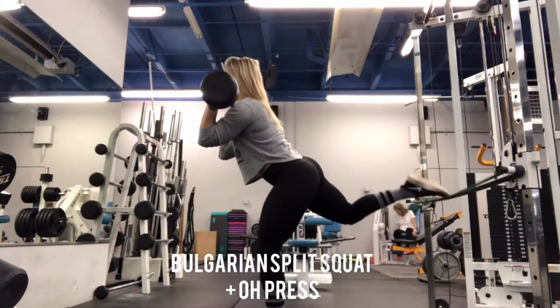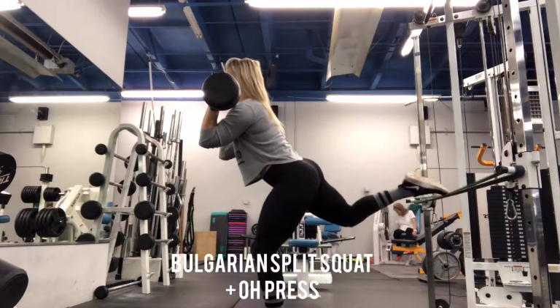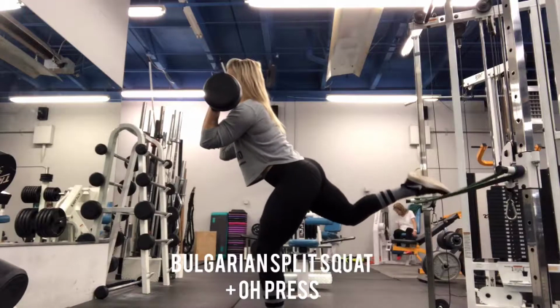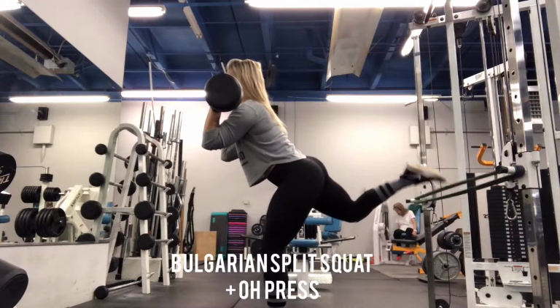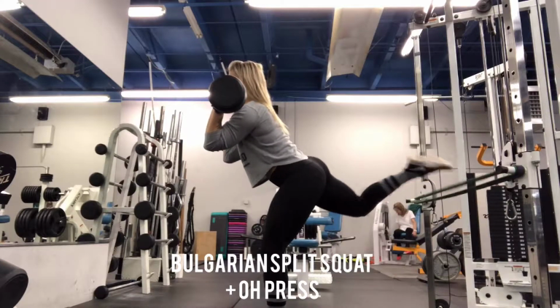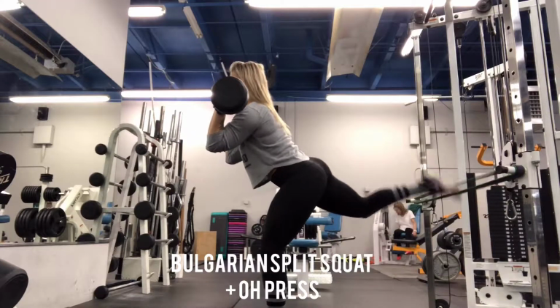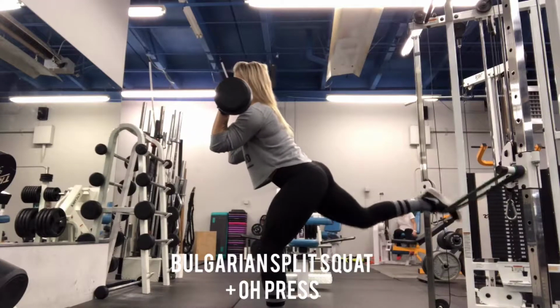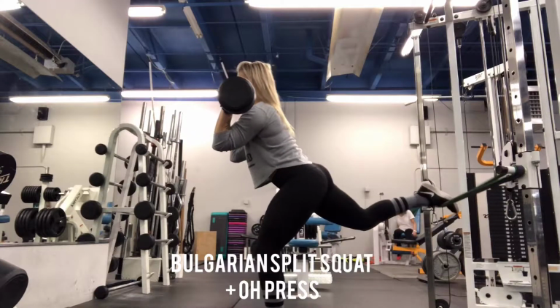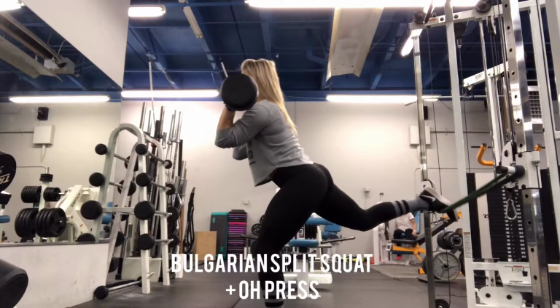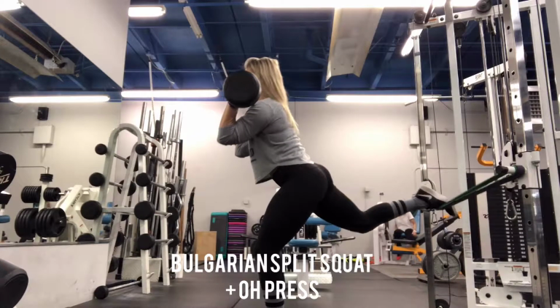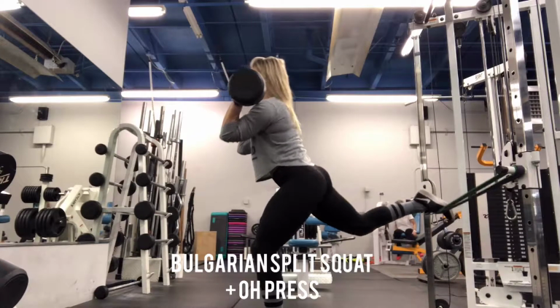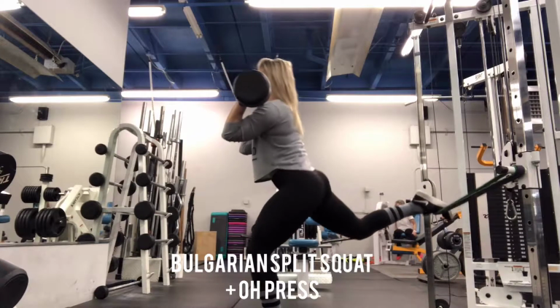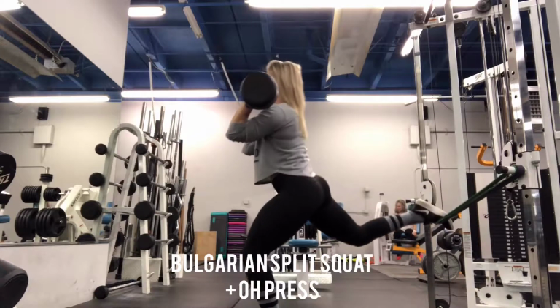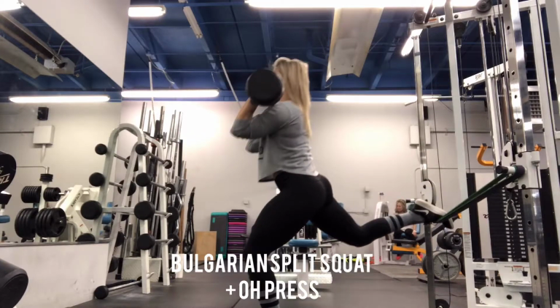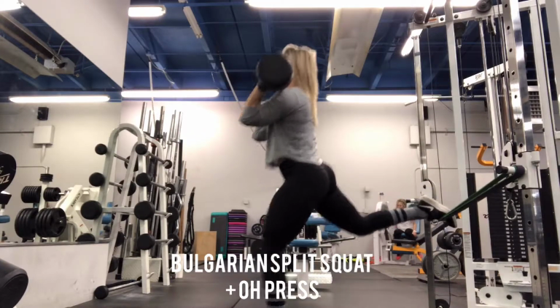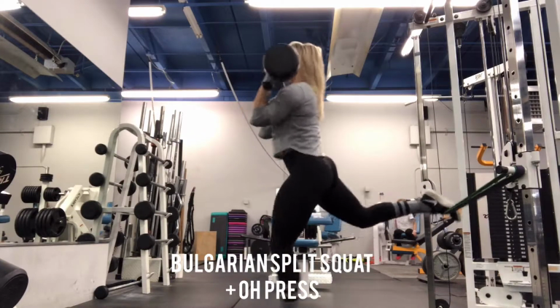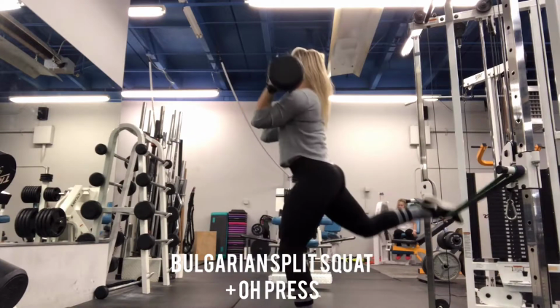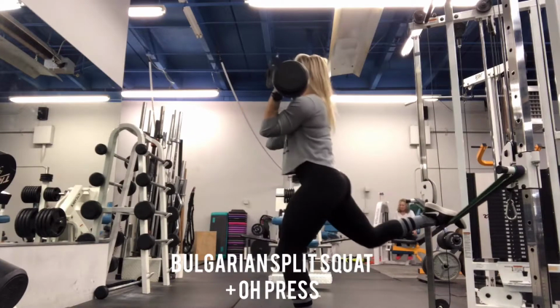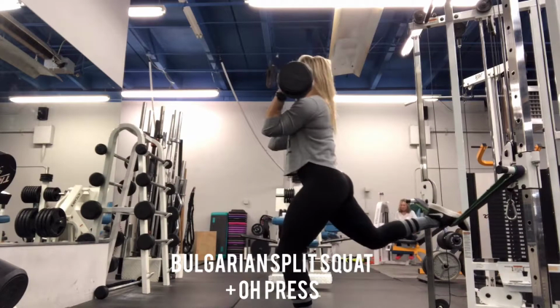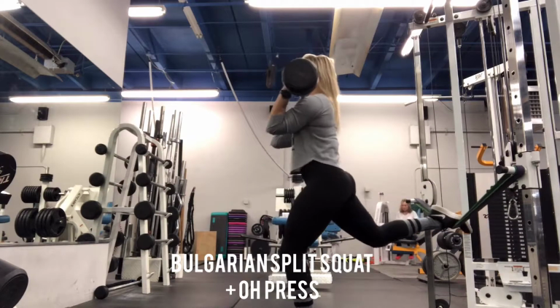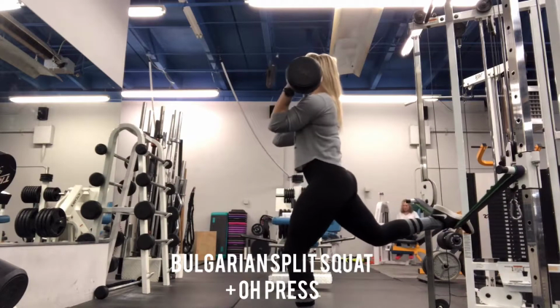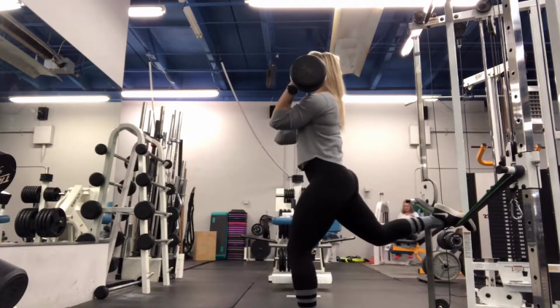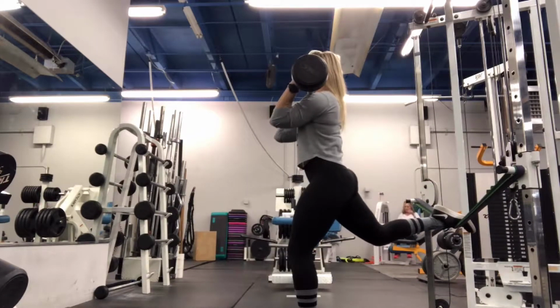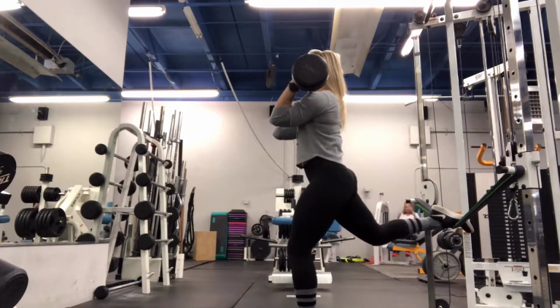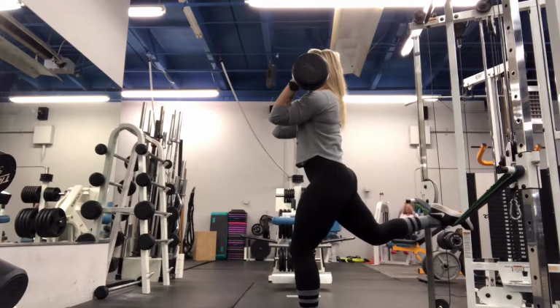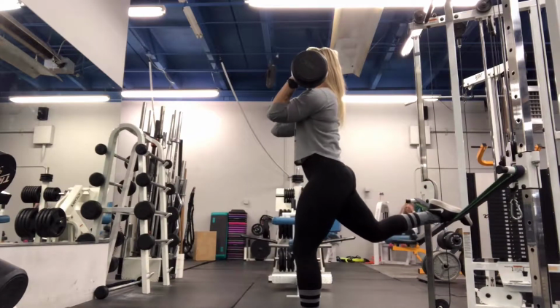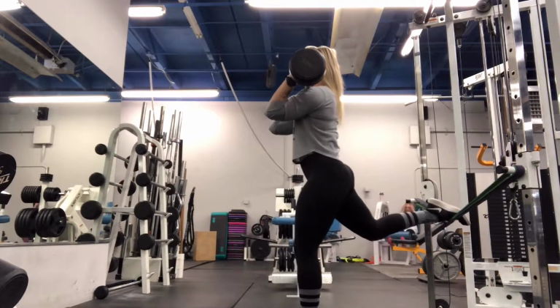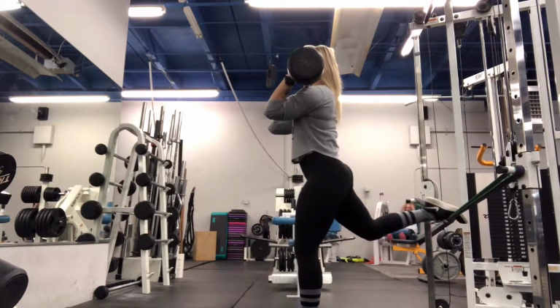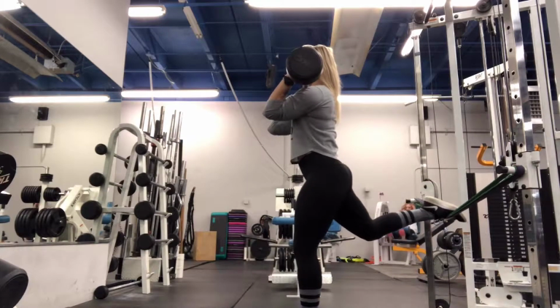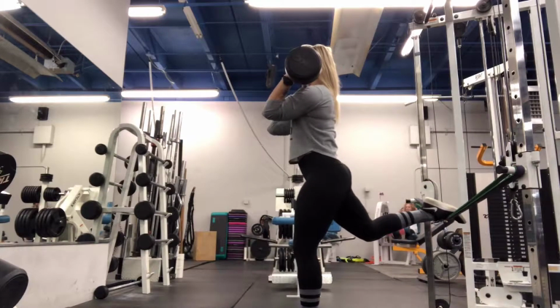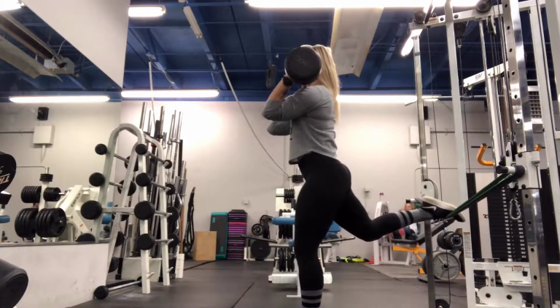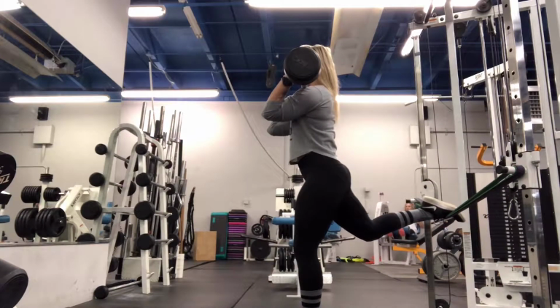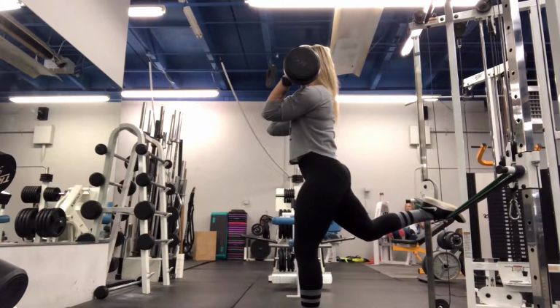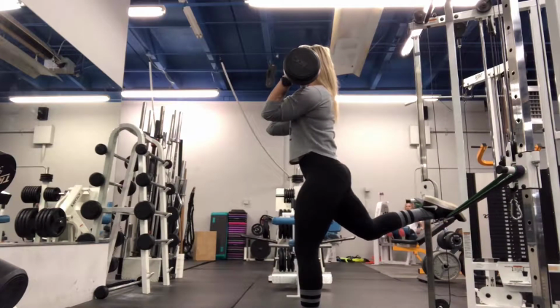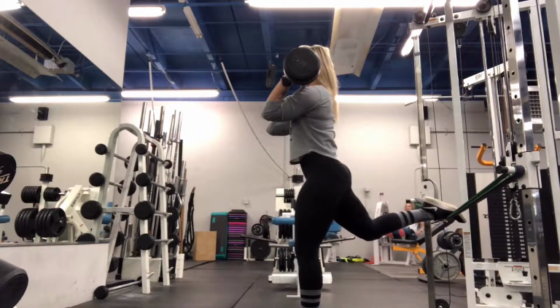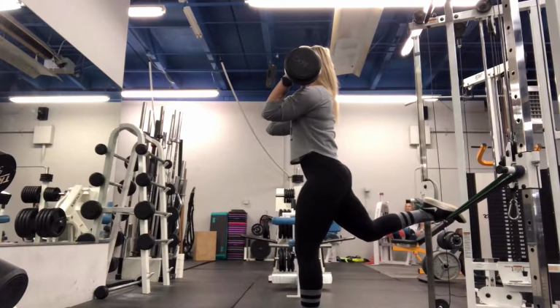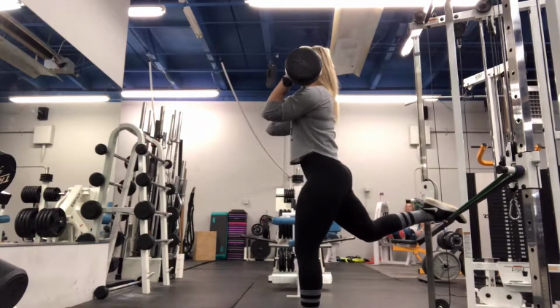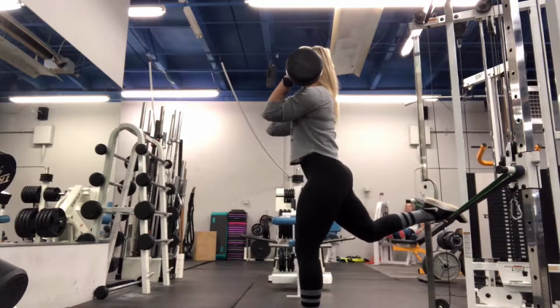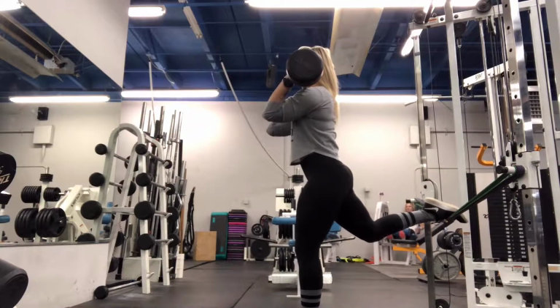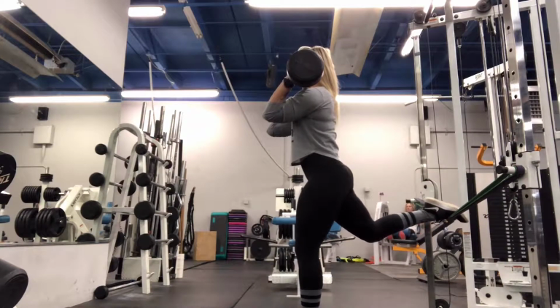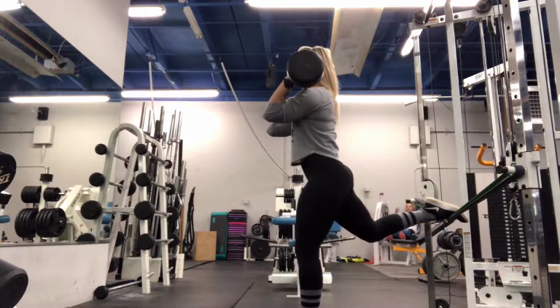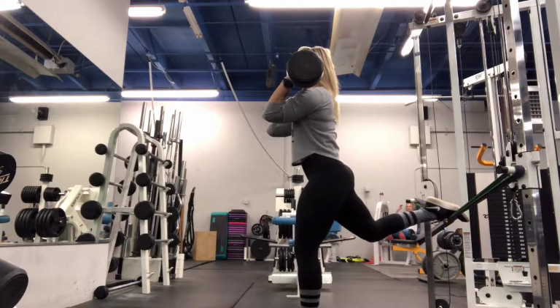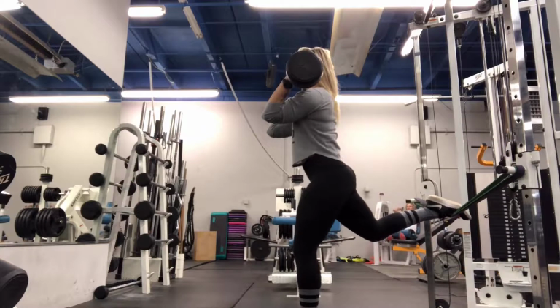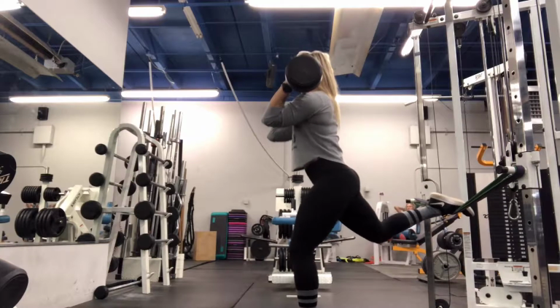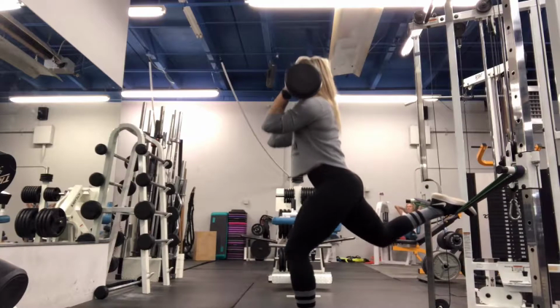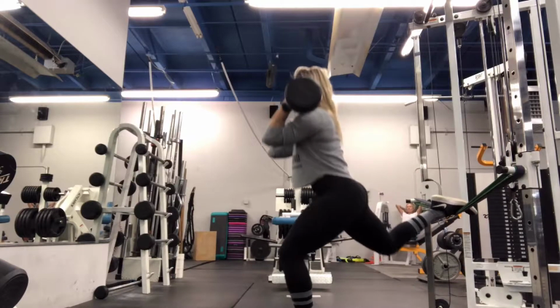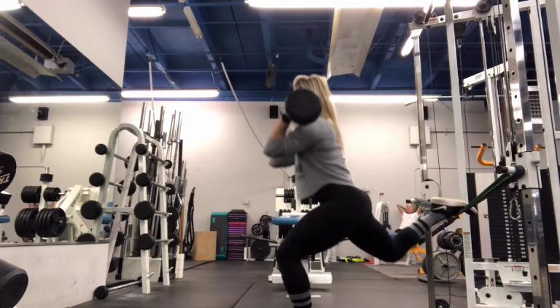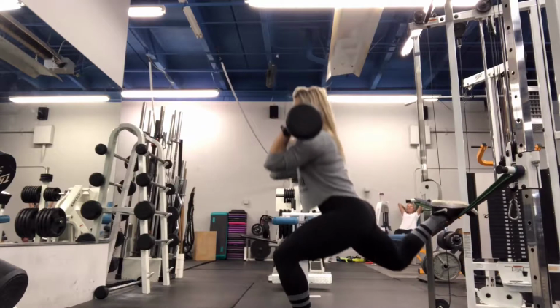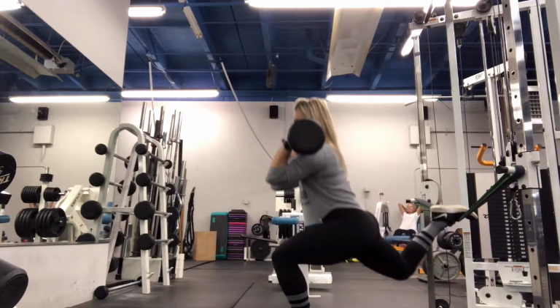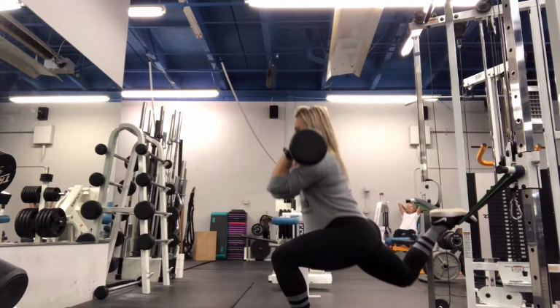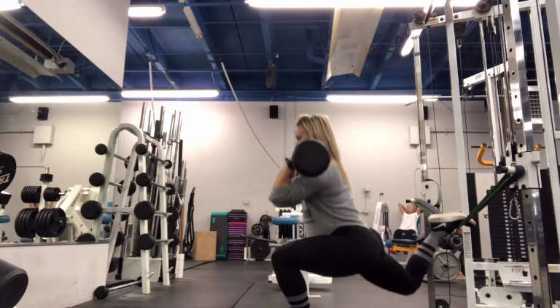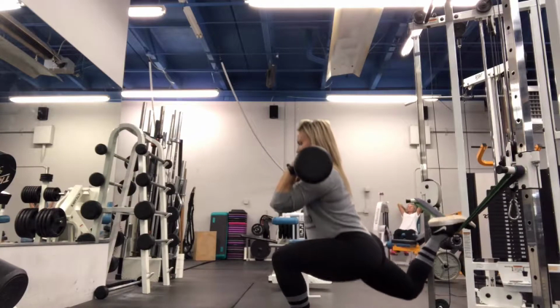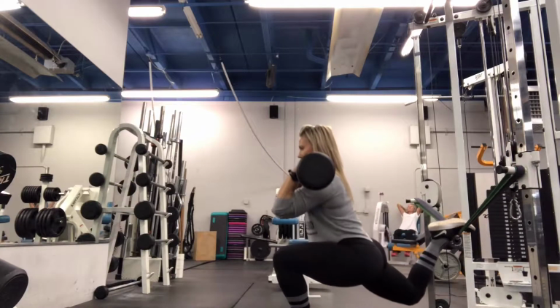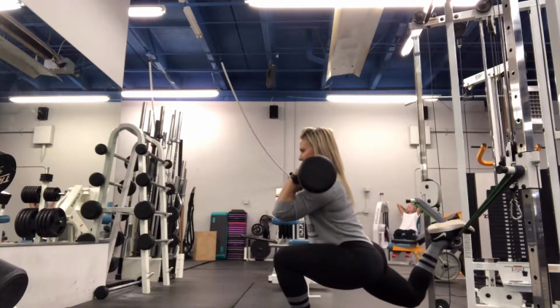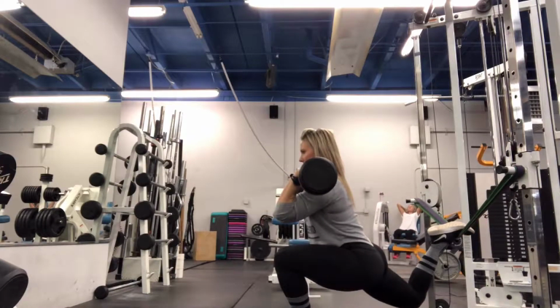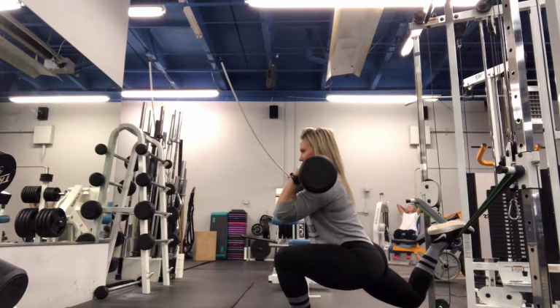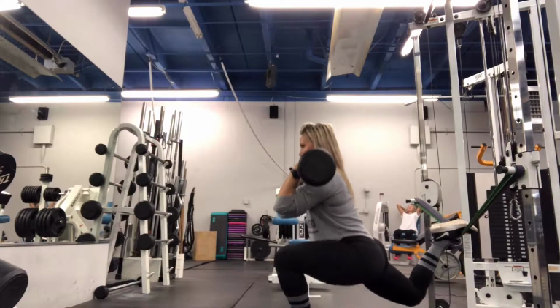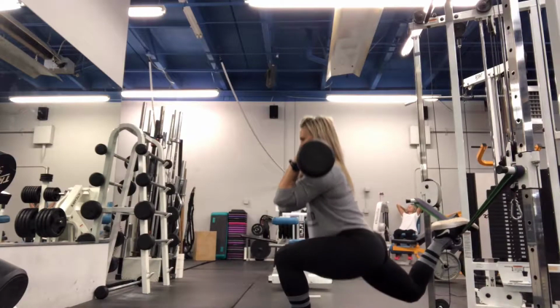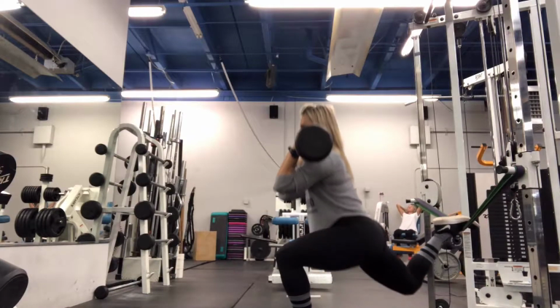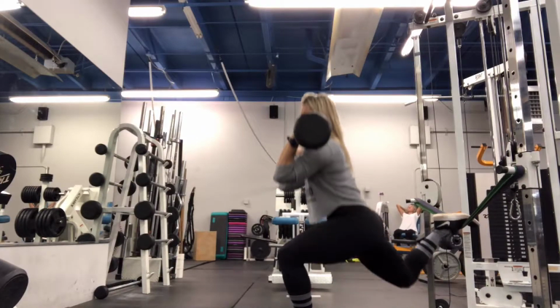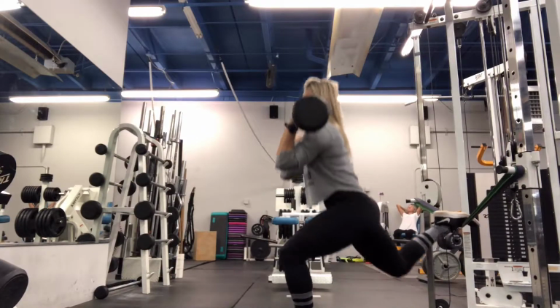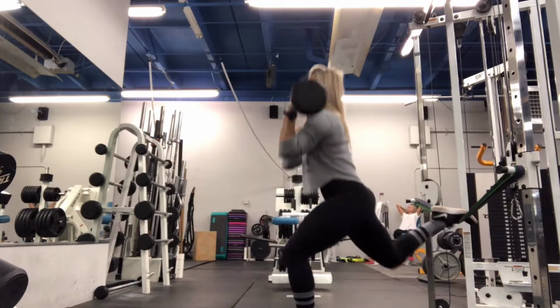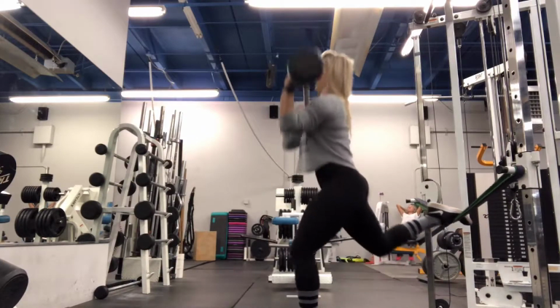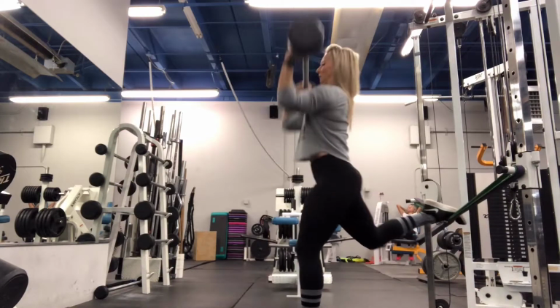Please note for these, you can use a stable surface as opposed to the bands, and you can also use dumbbells instead of a barbell.